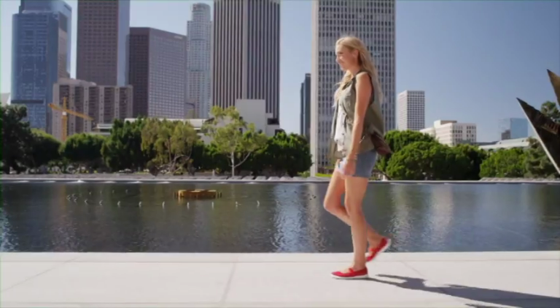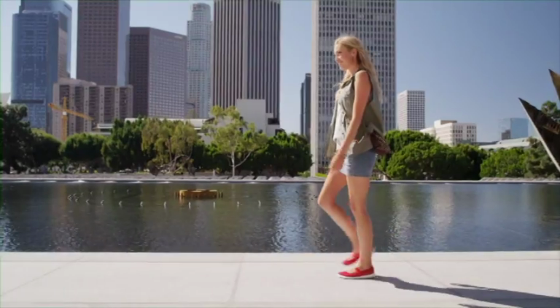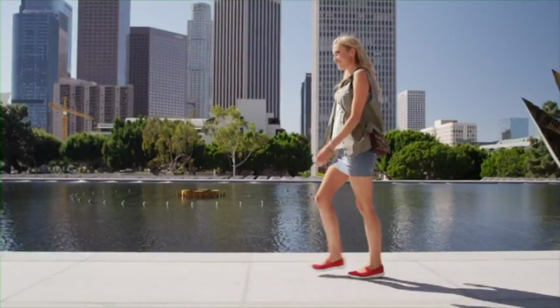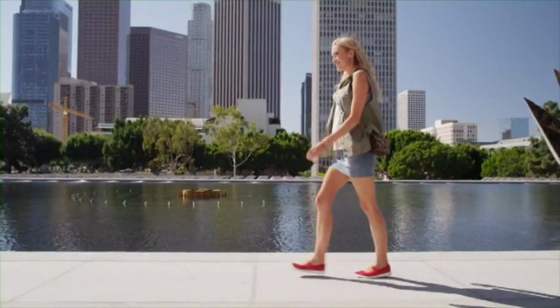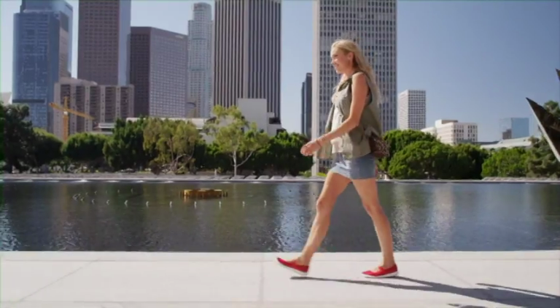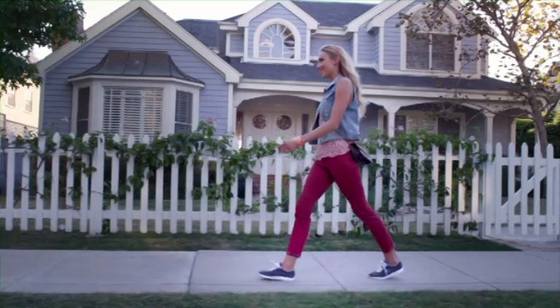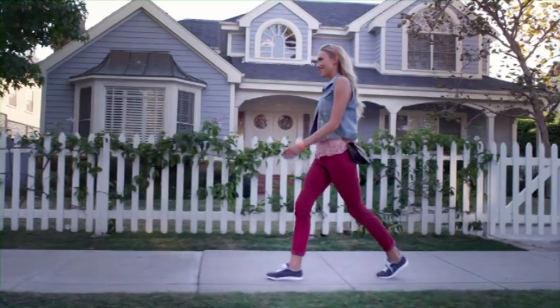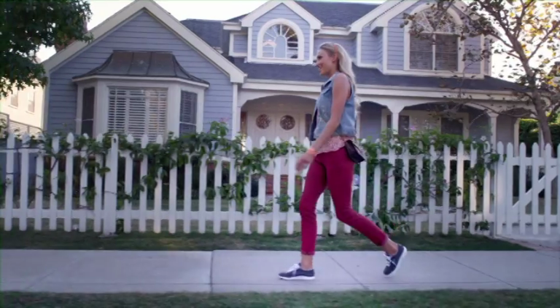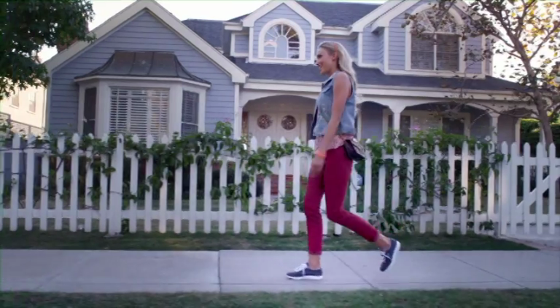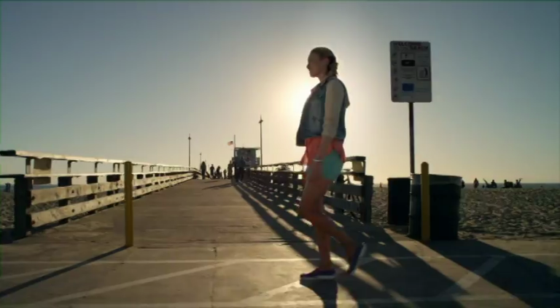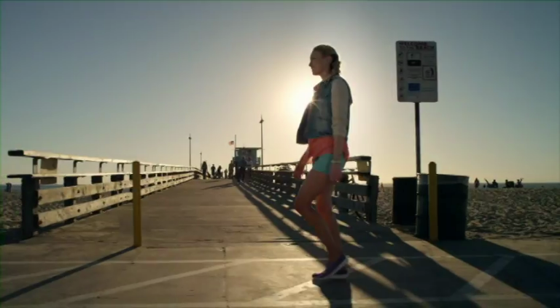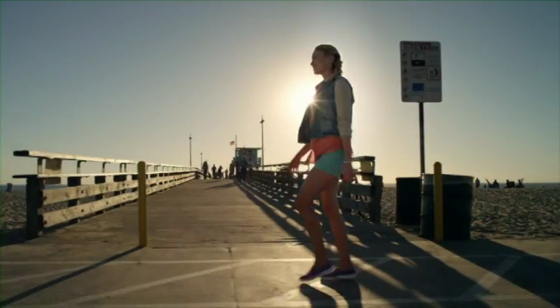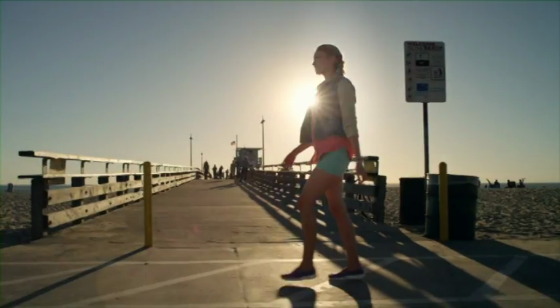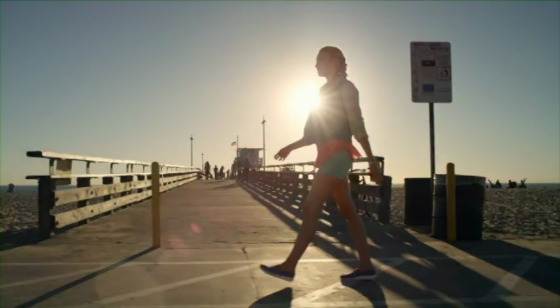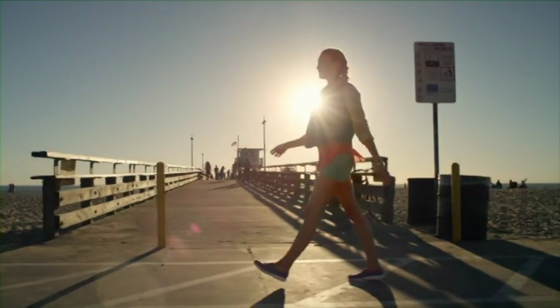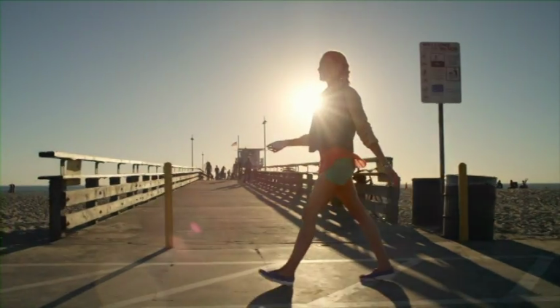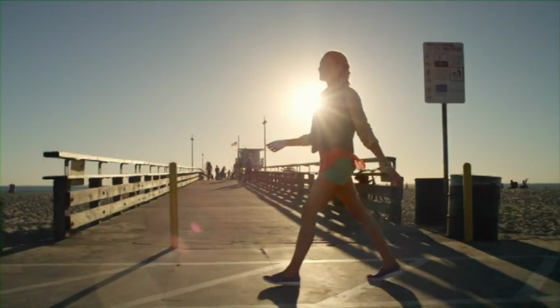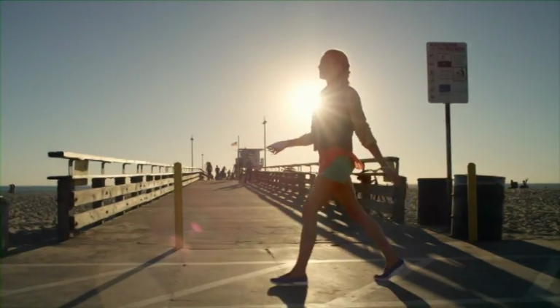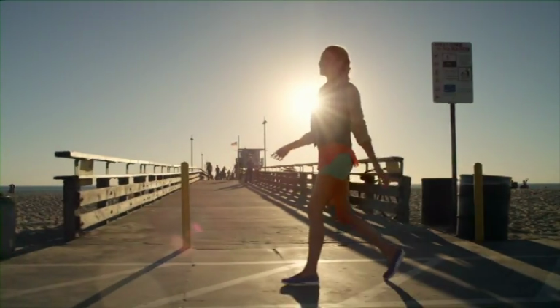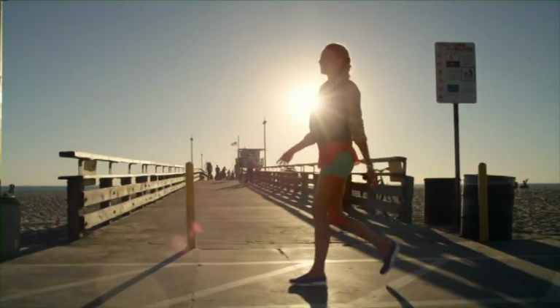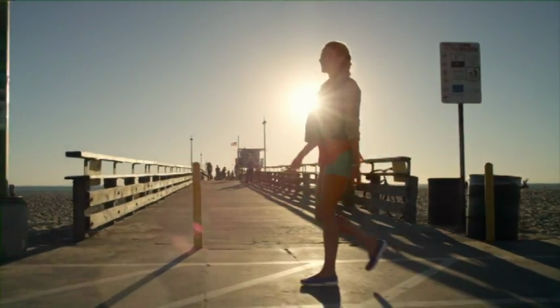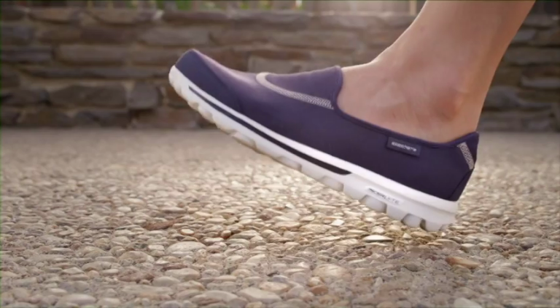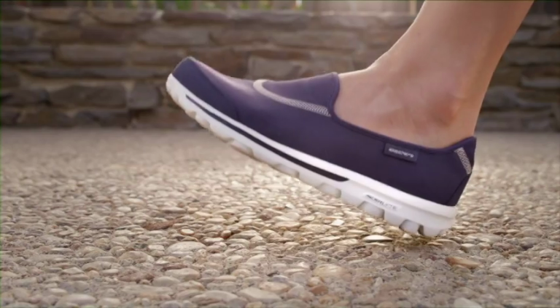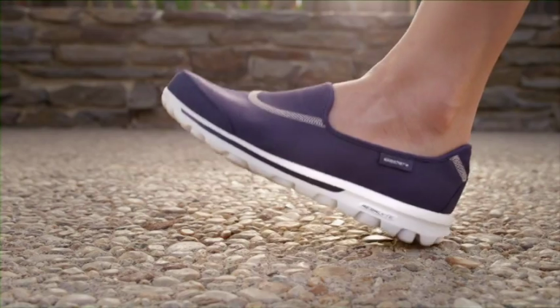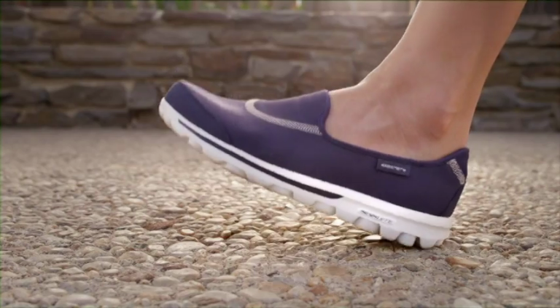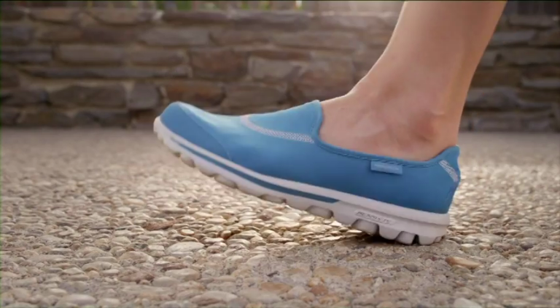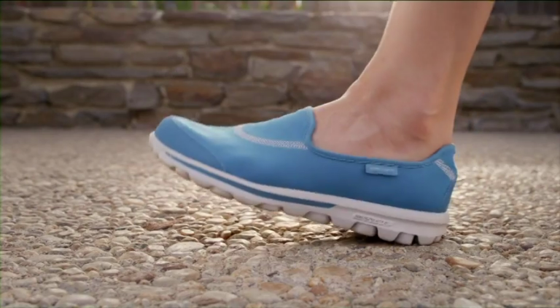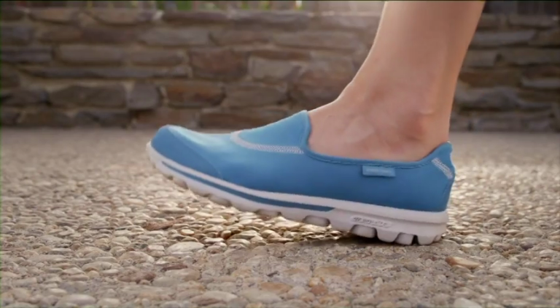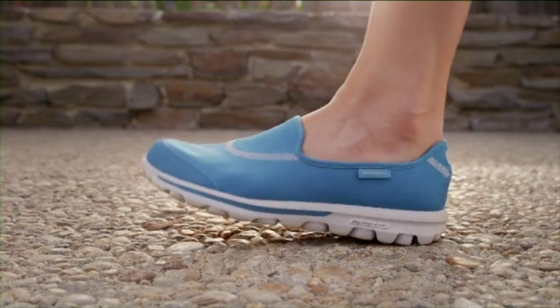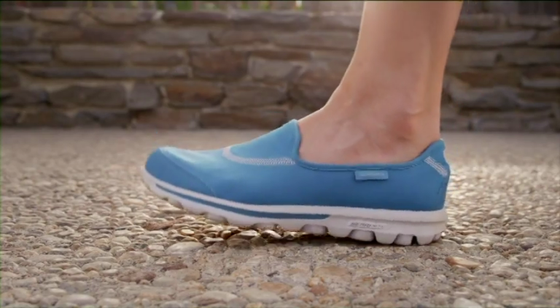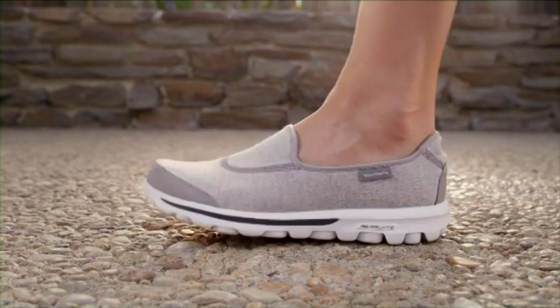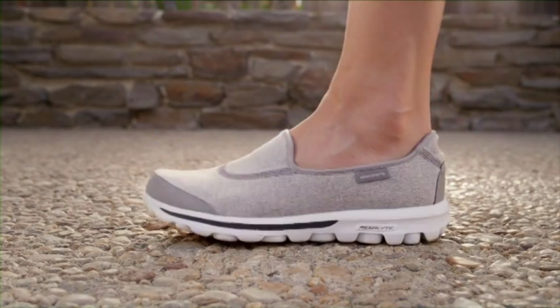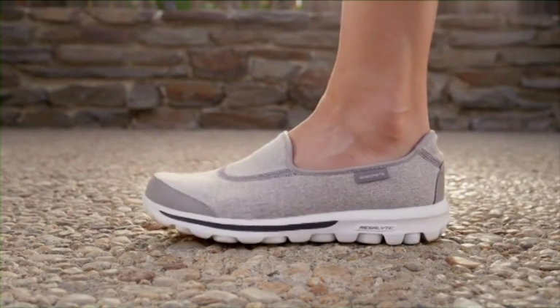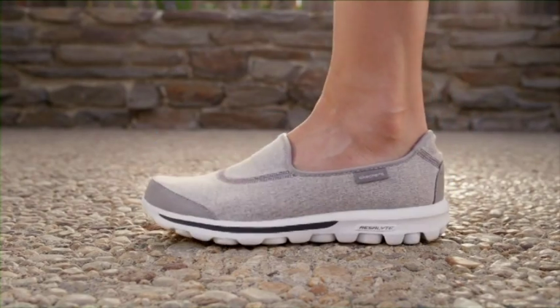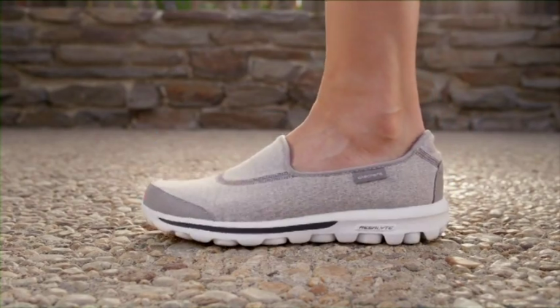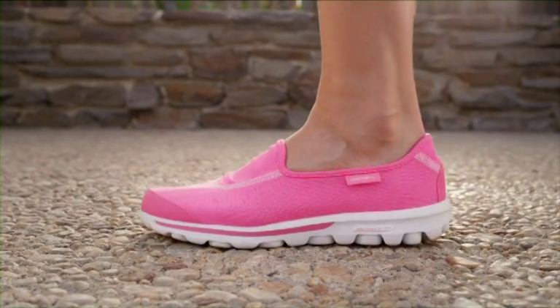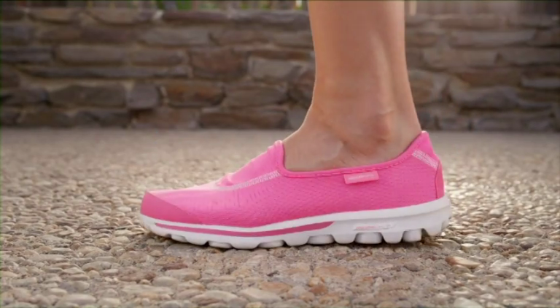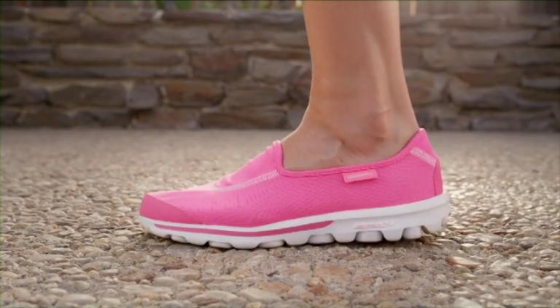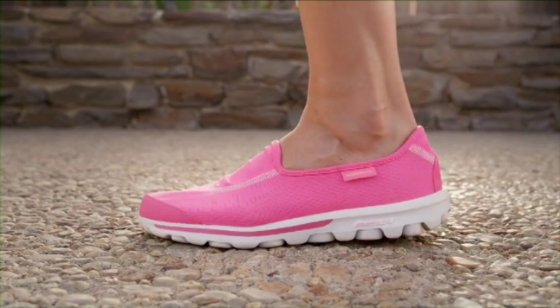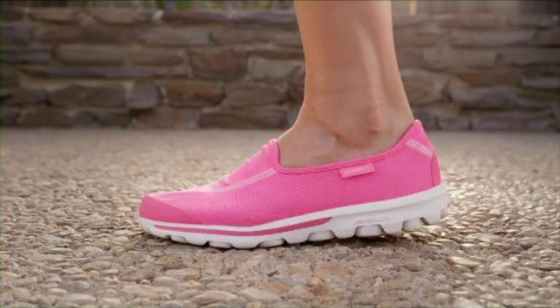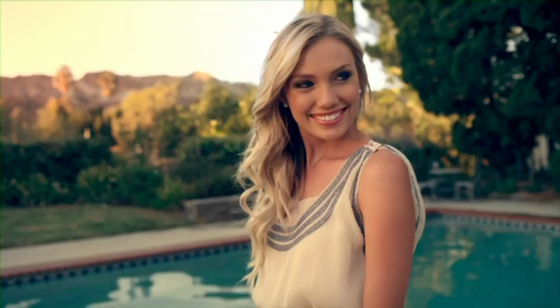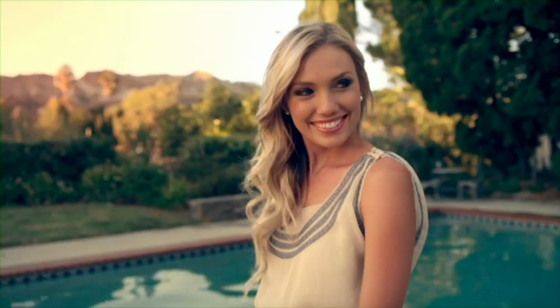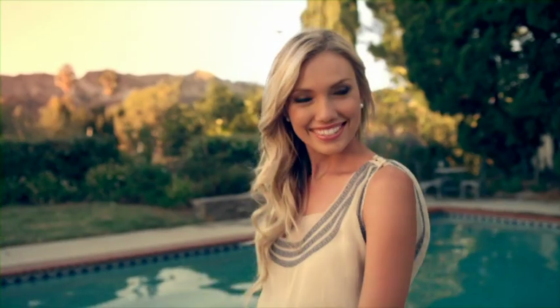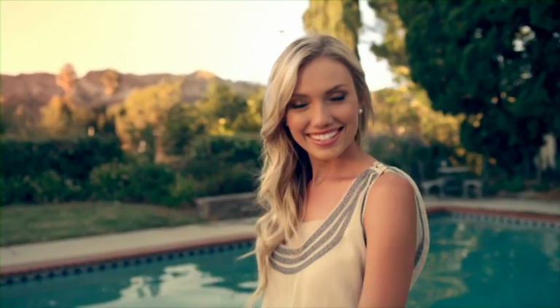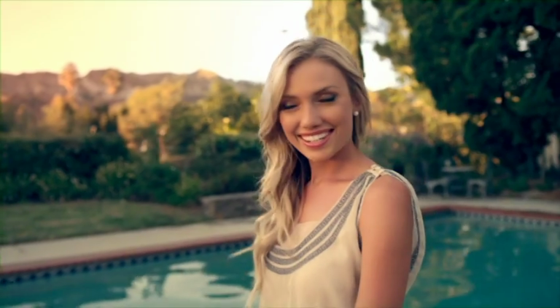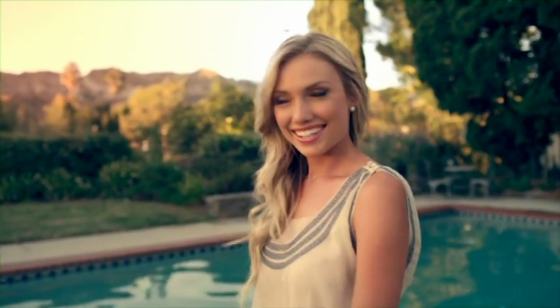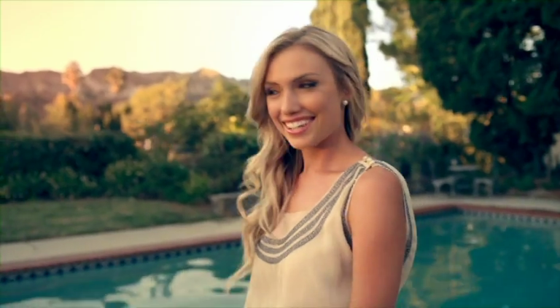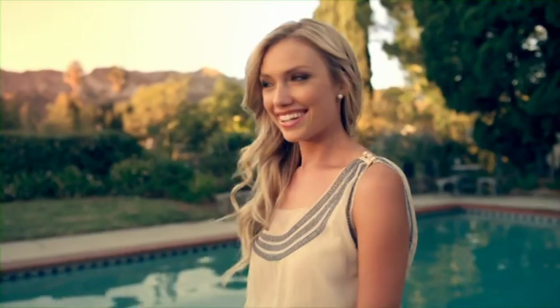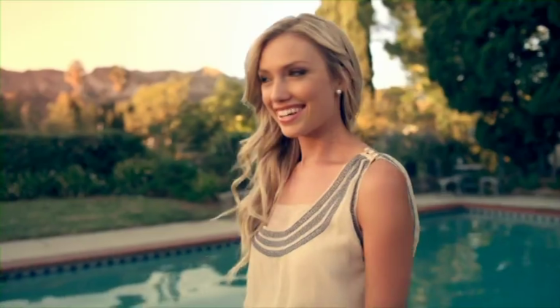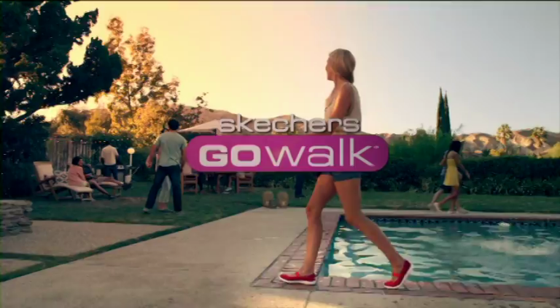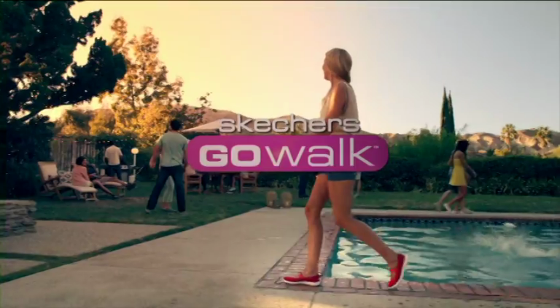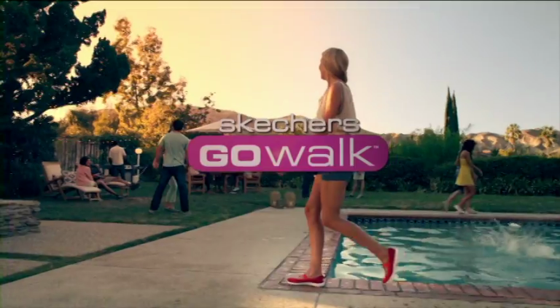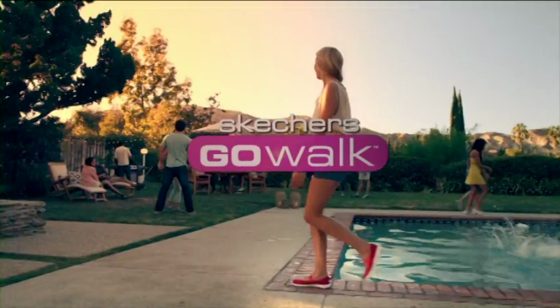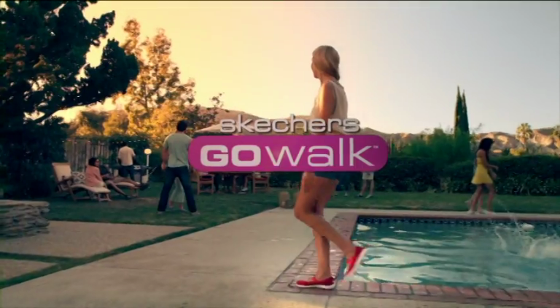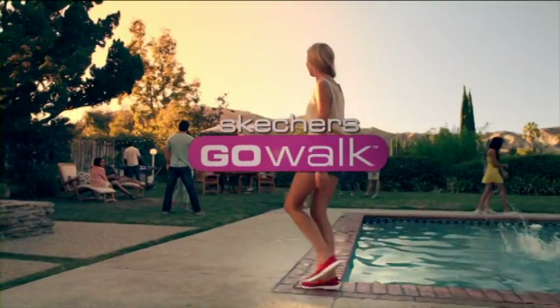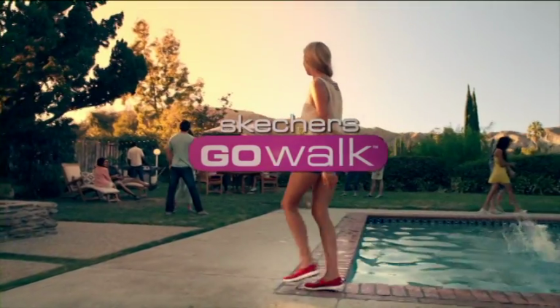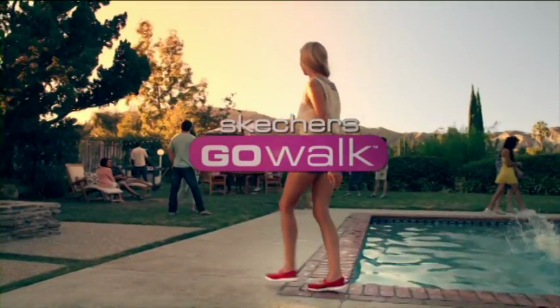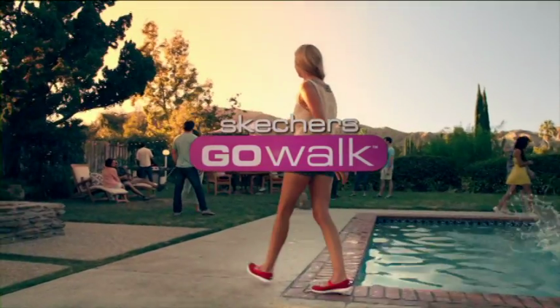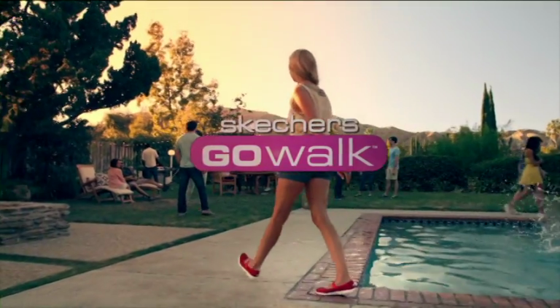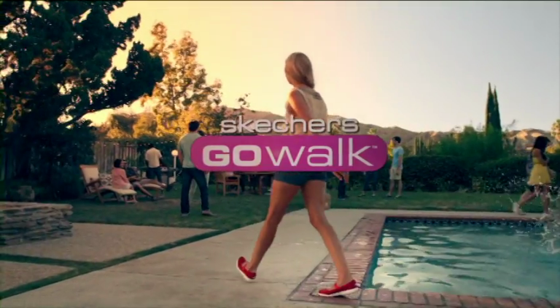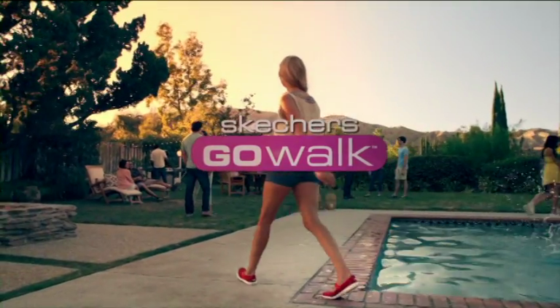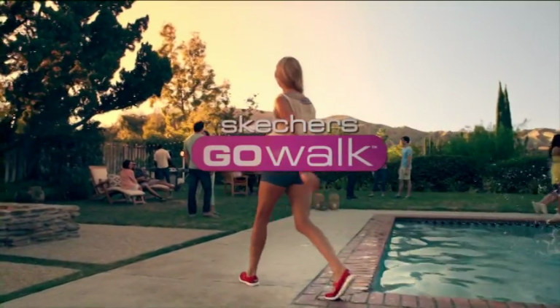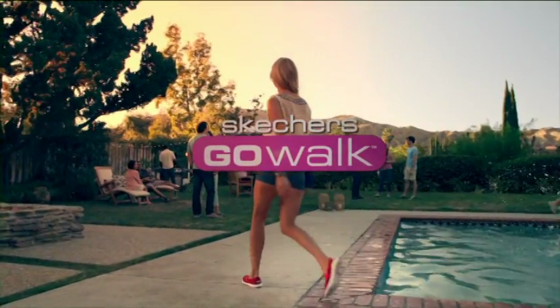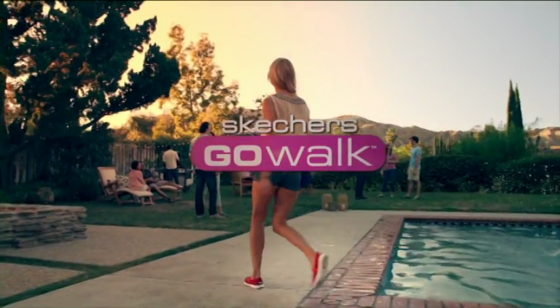From sunrise to sunset — lightweight, comfortable, flexible. Go Walk, only from Skechers.